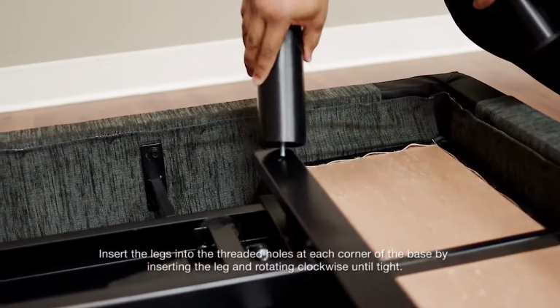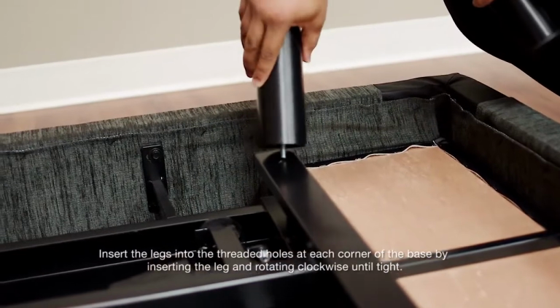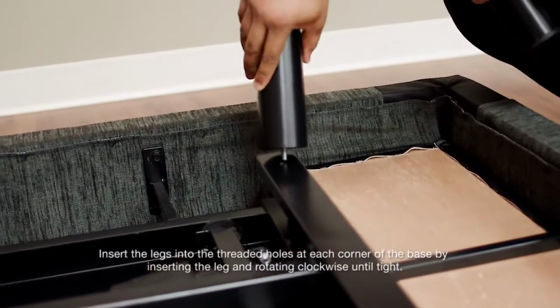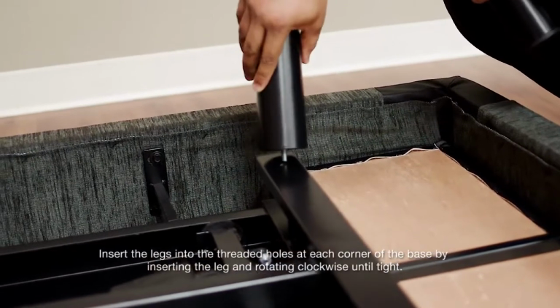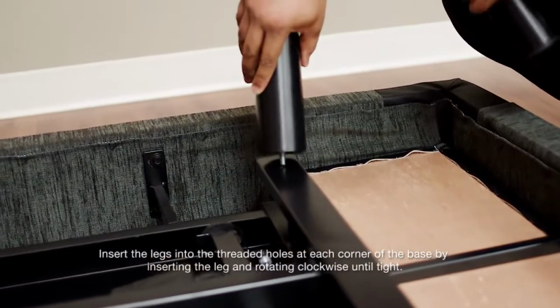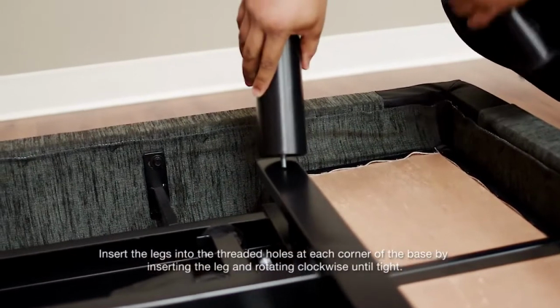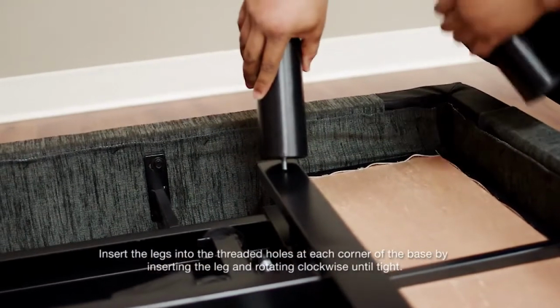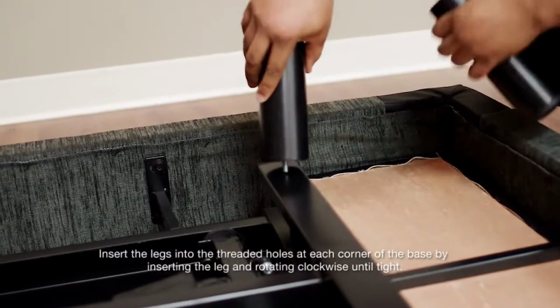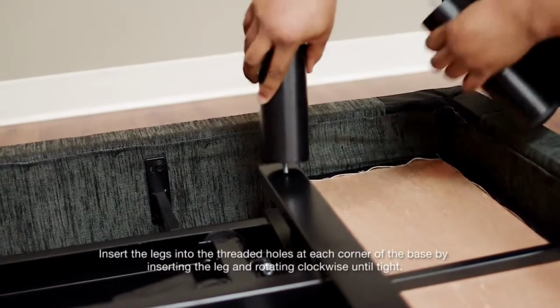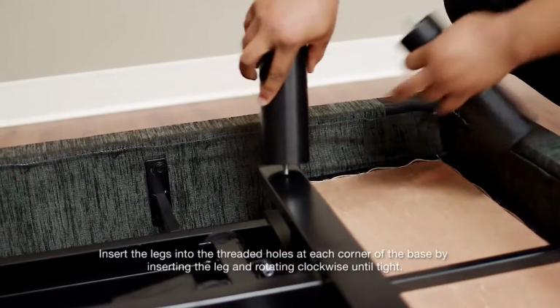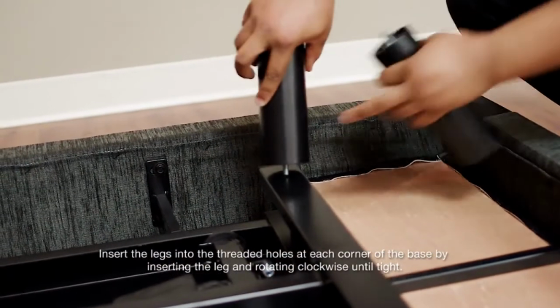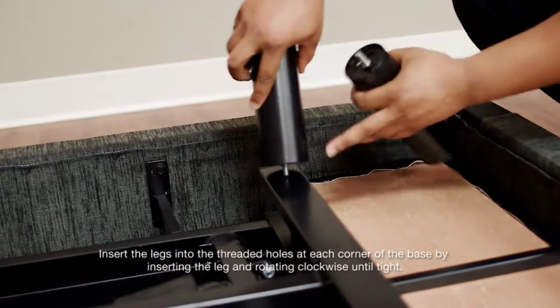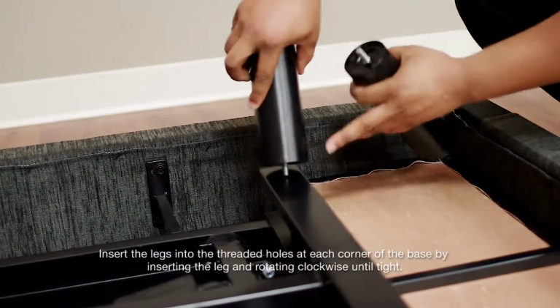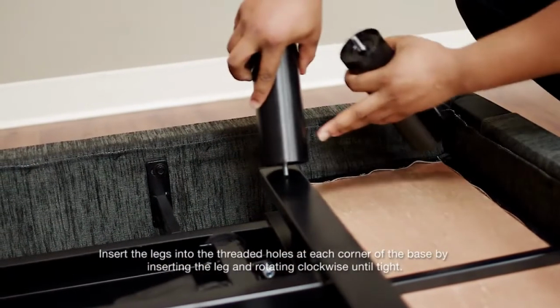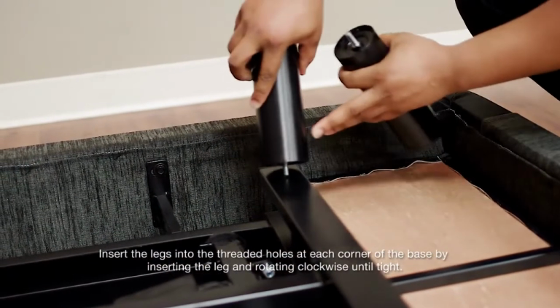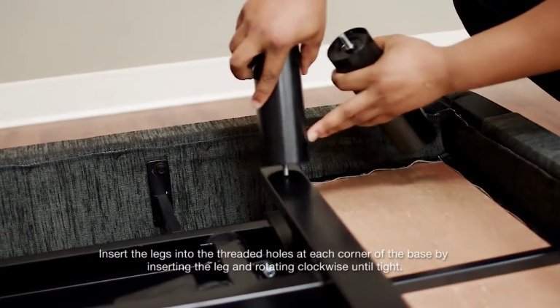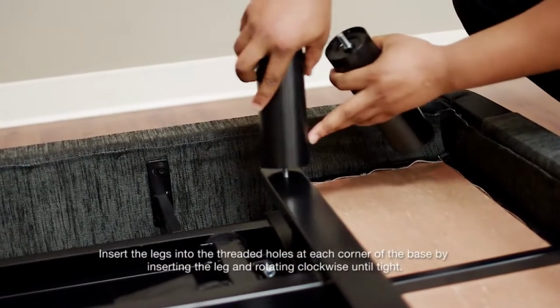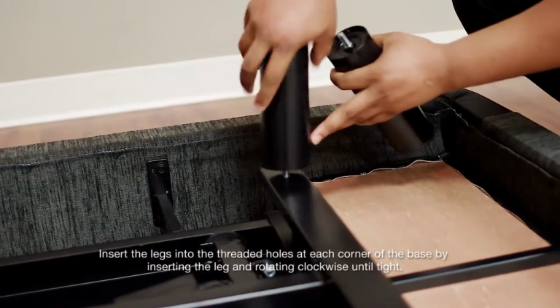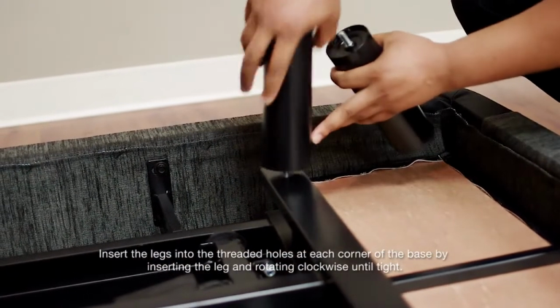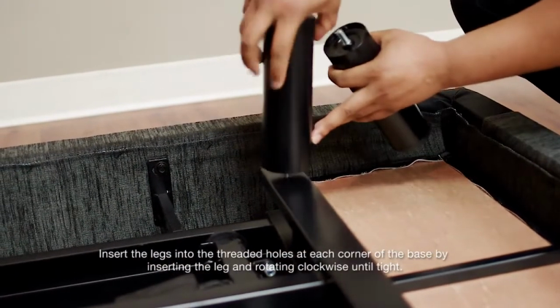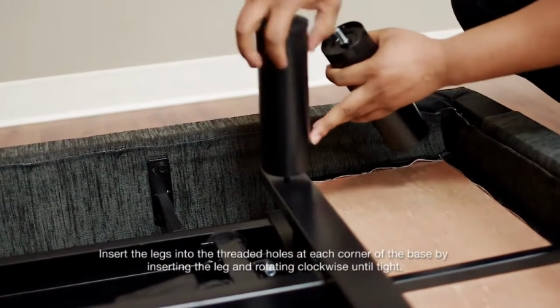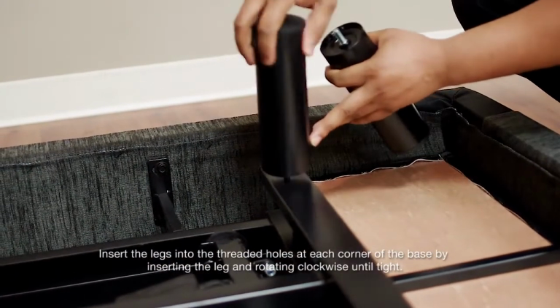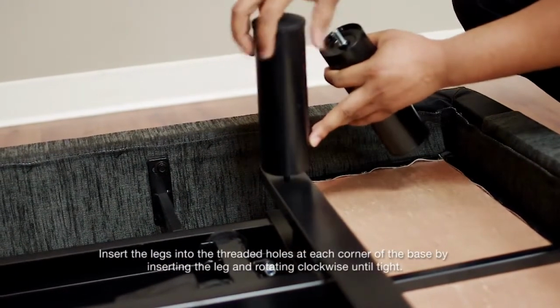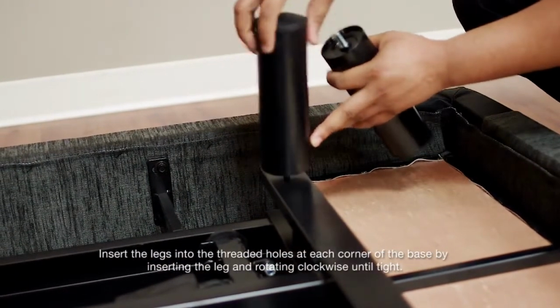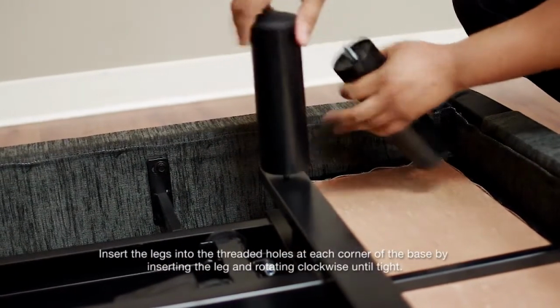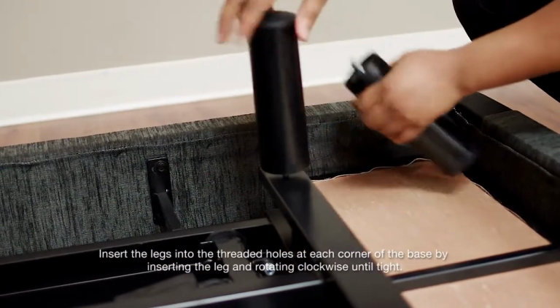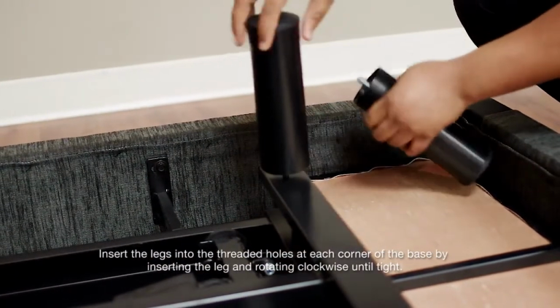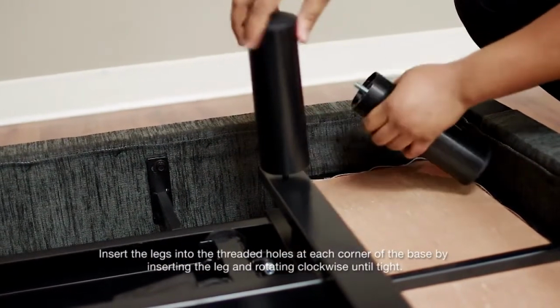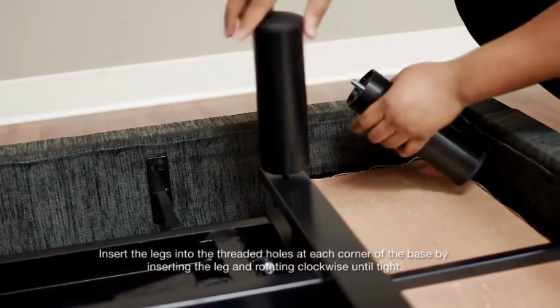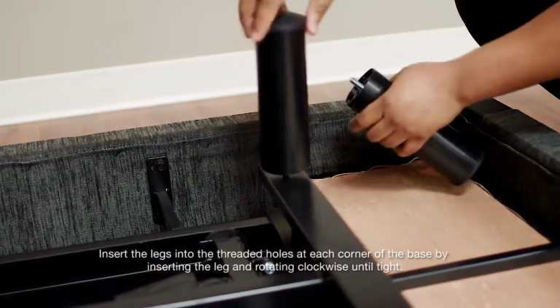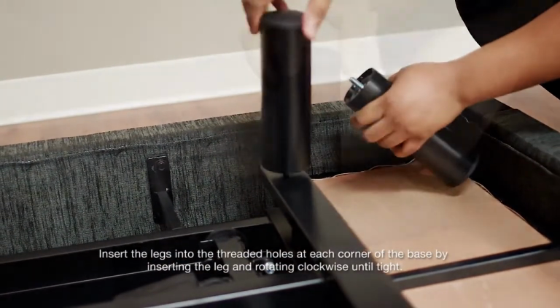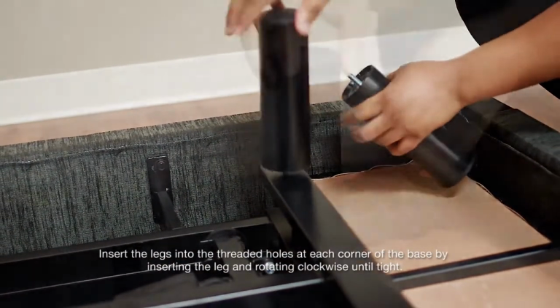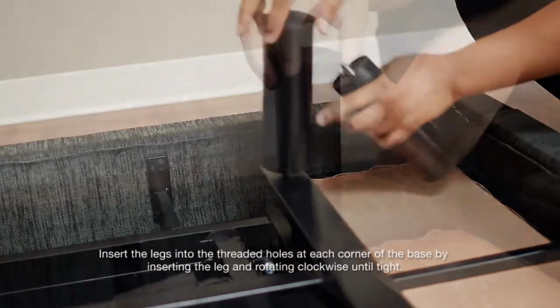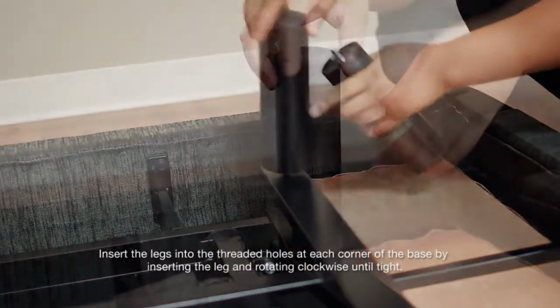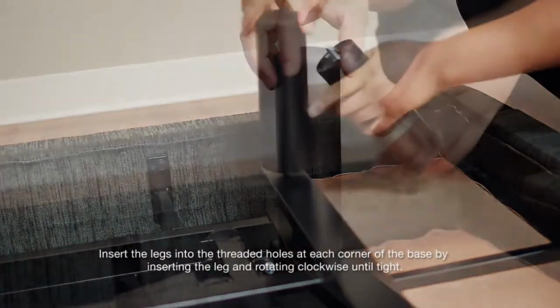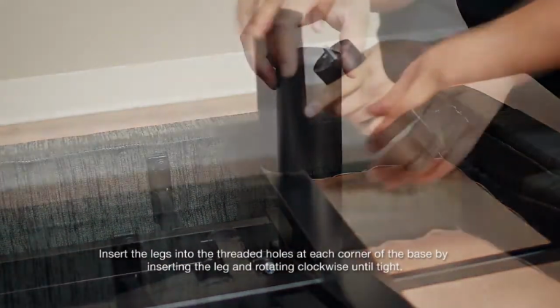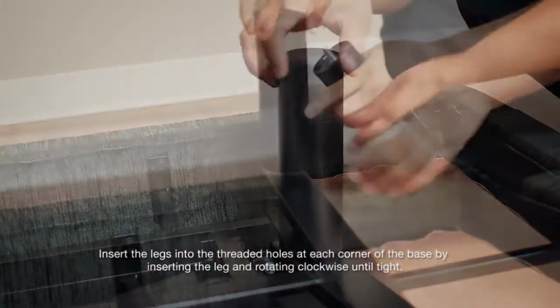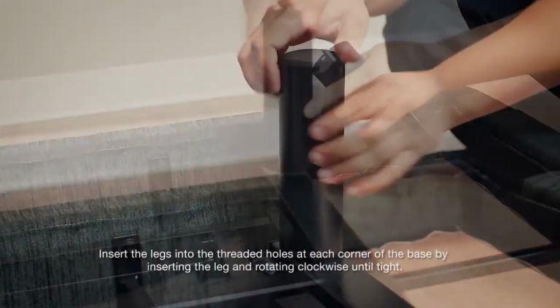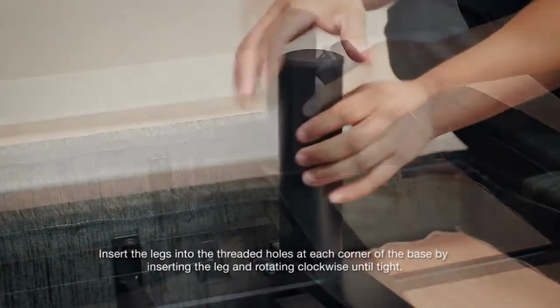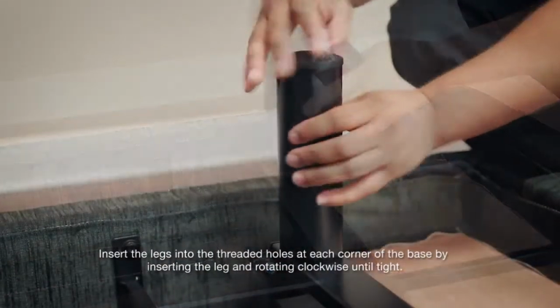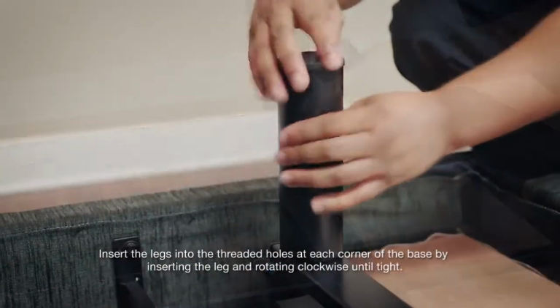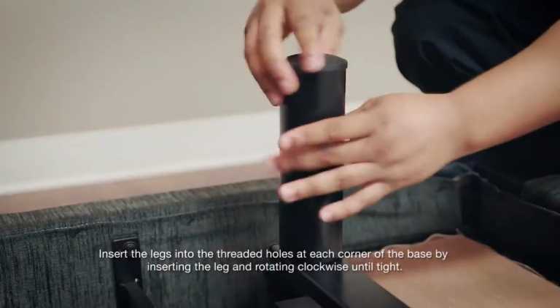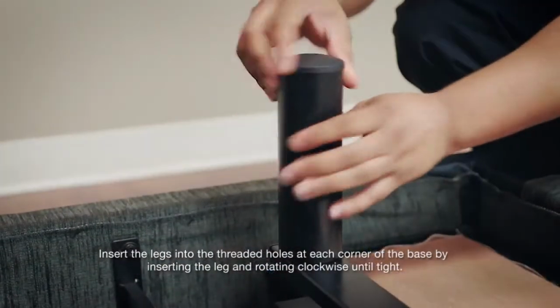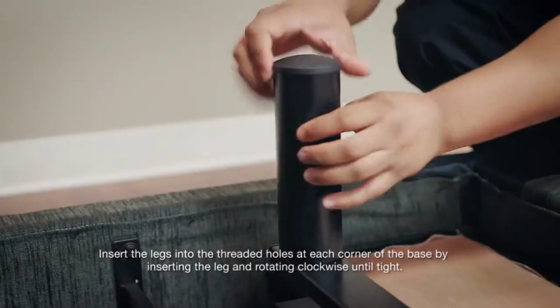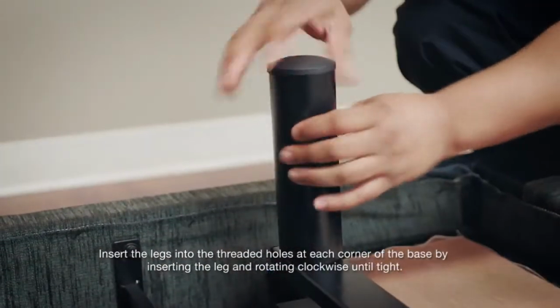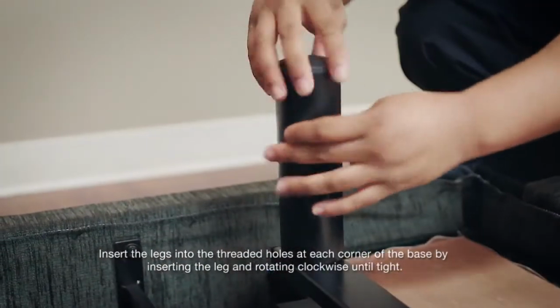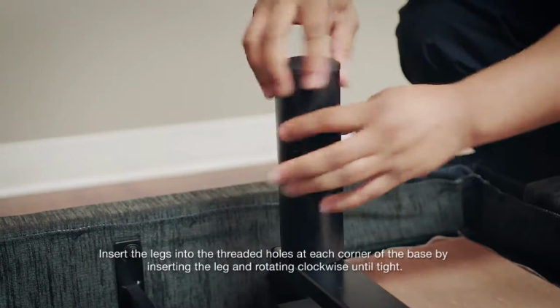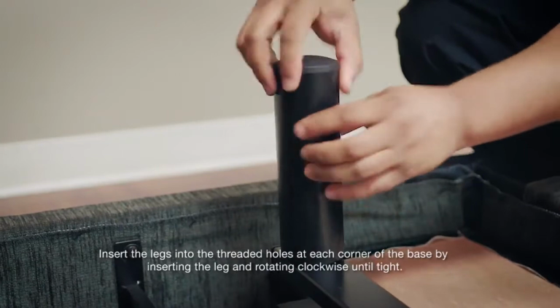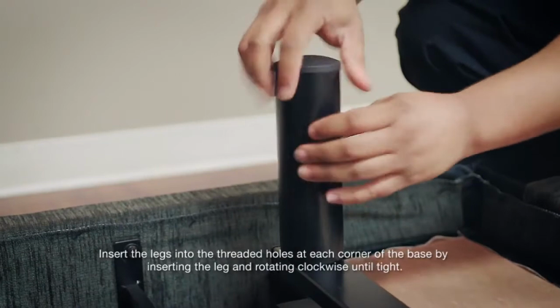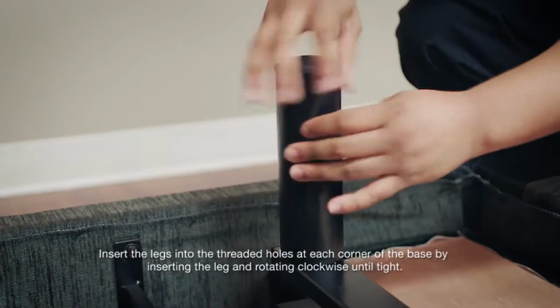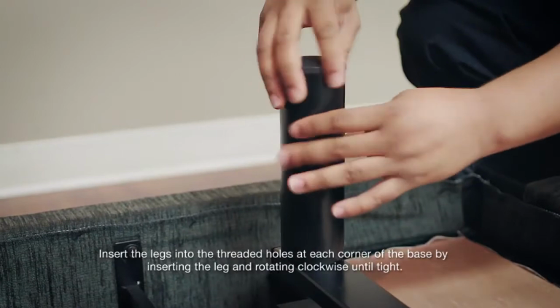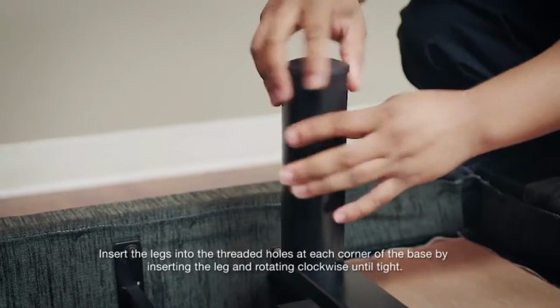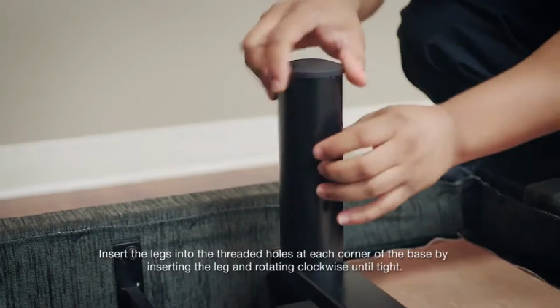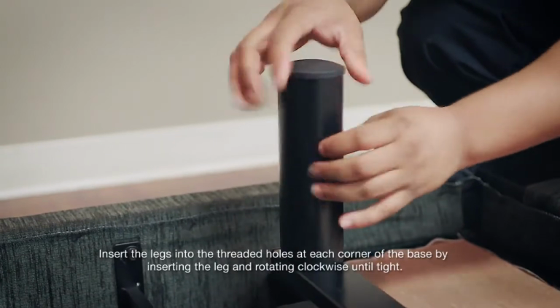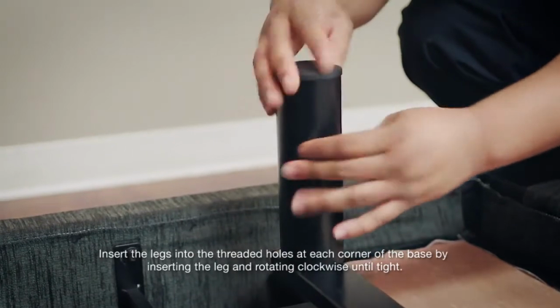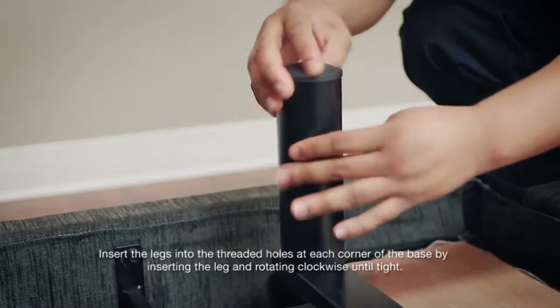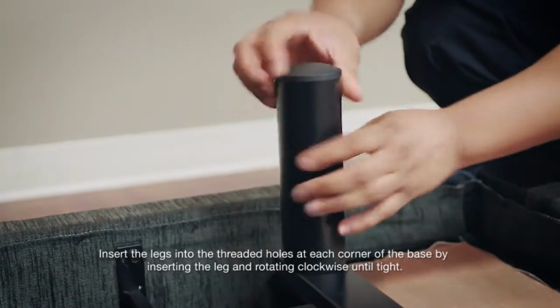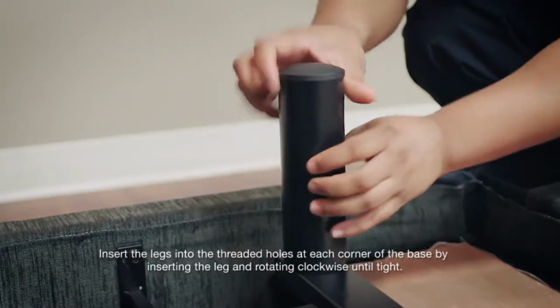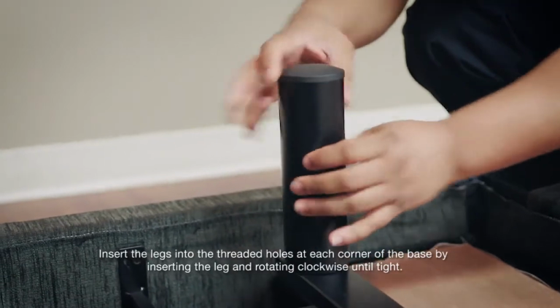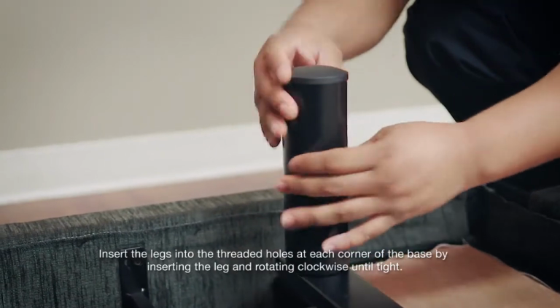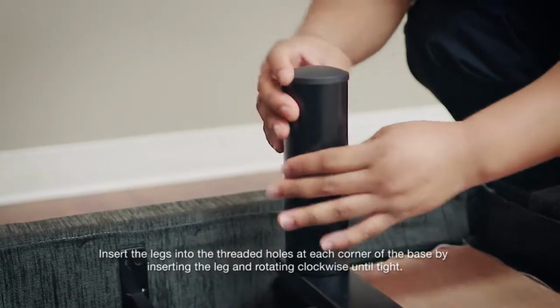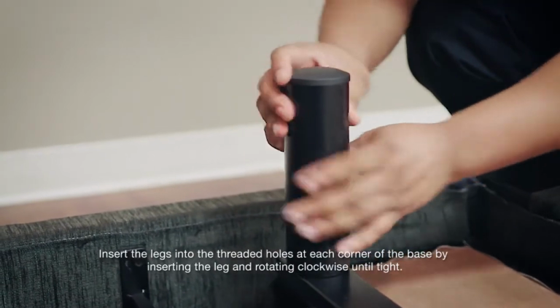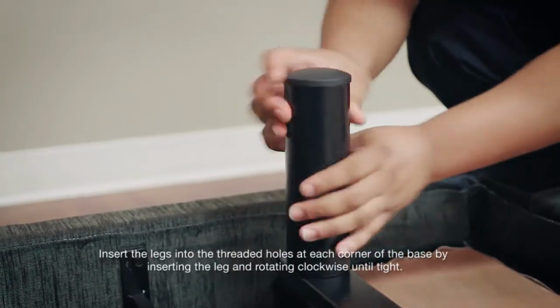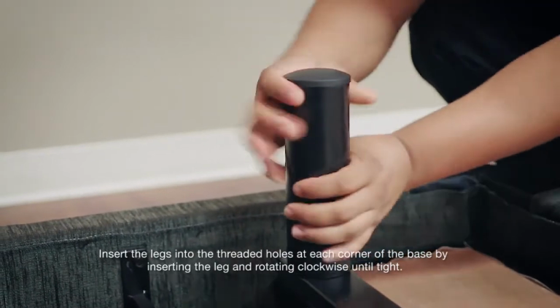Insert the legs into the threaded holes at each corner of the base by inserting the leg and rotating clockwise until tight.